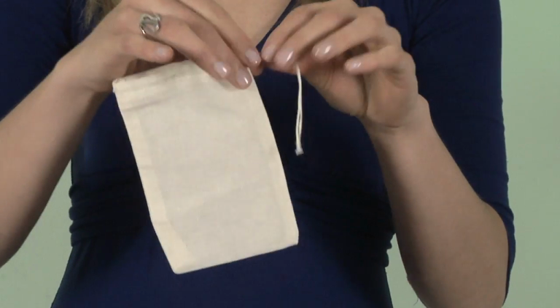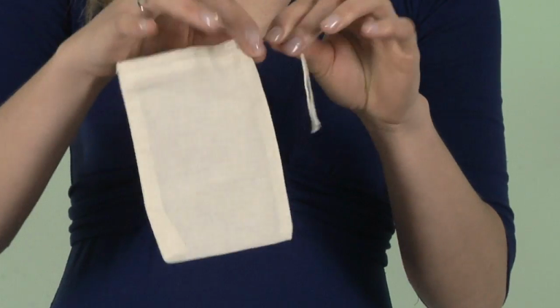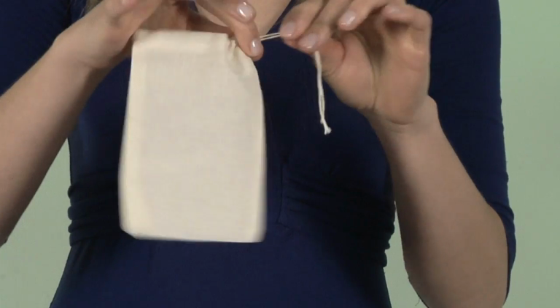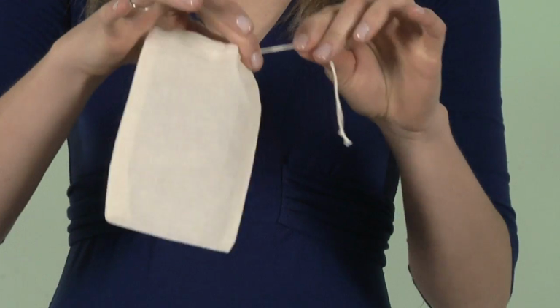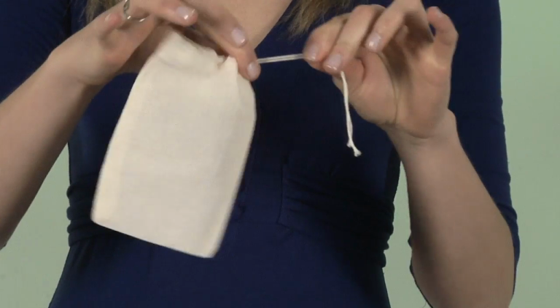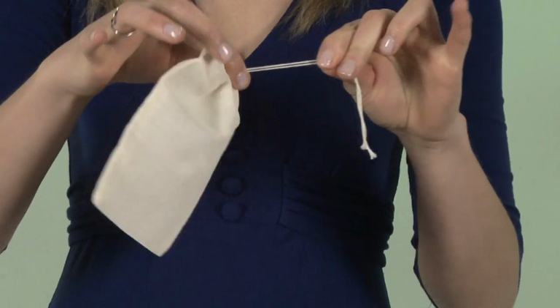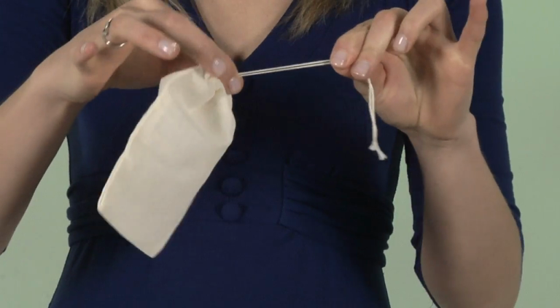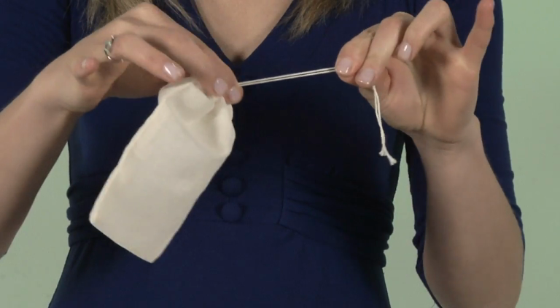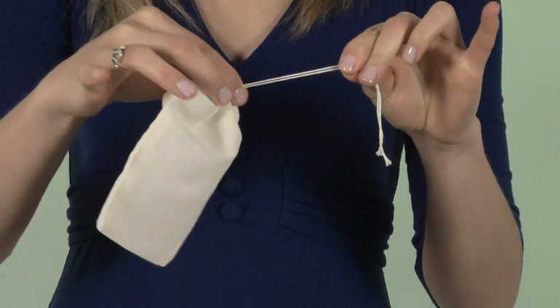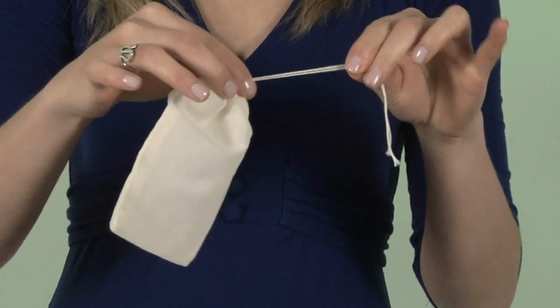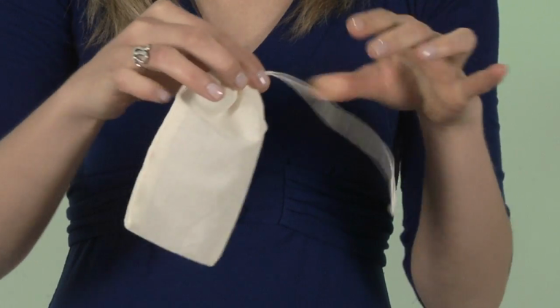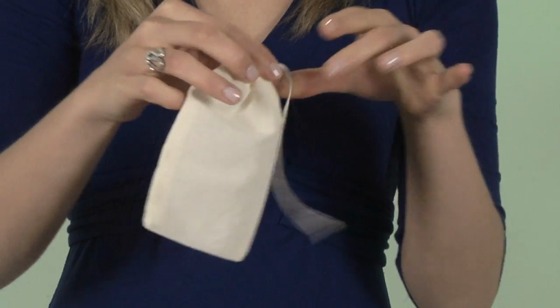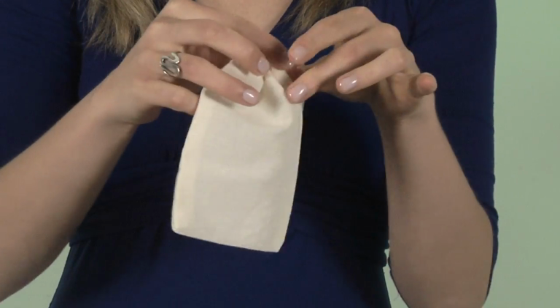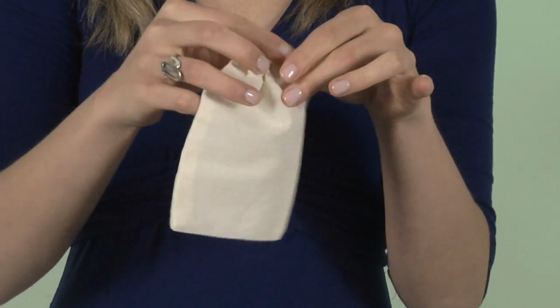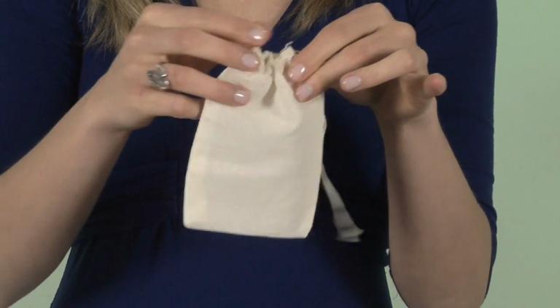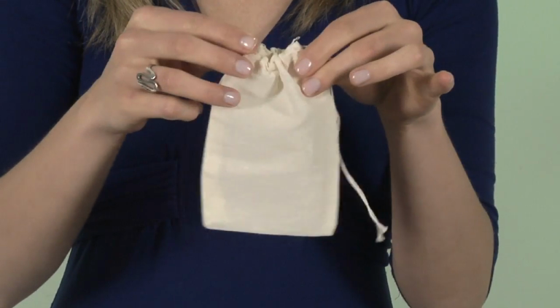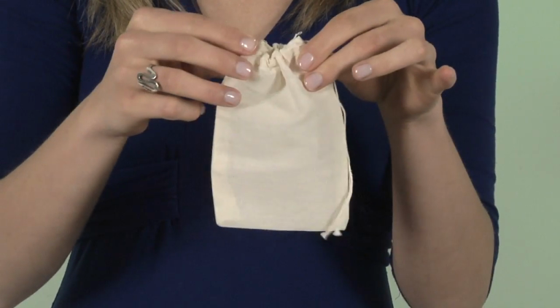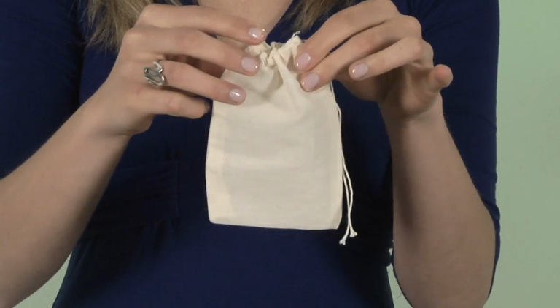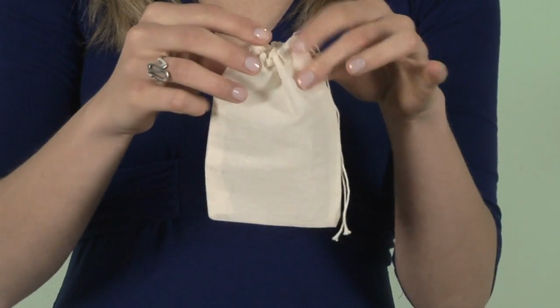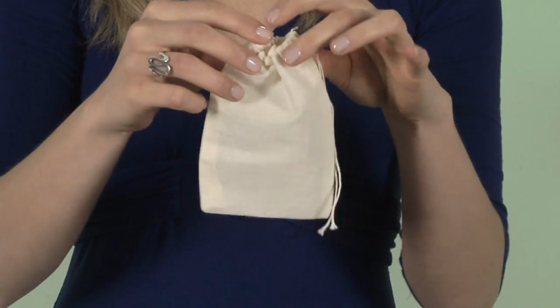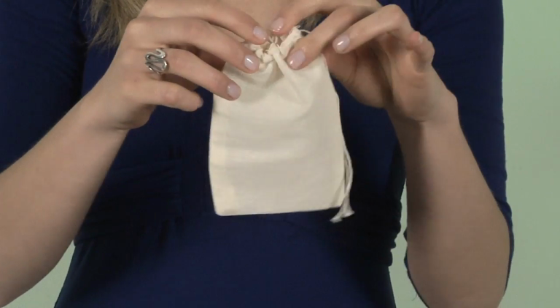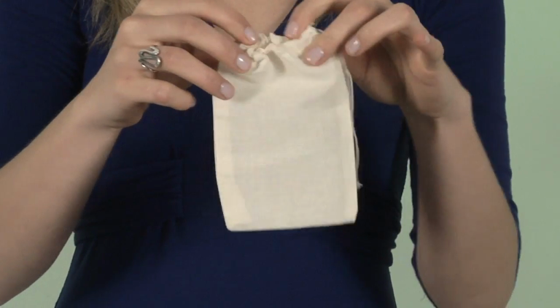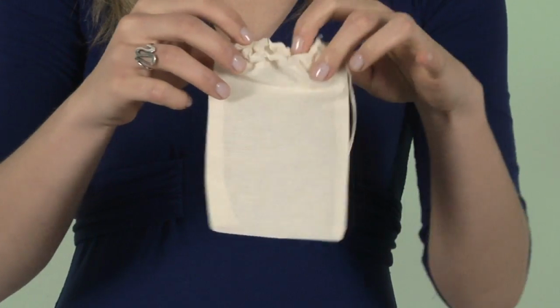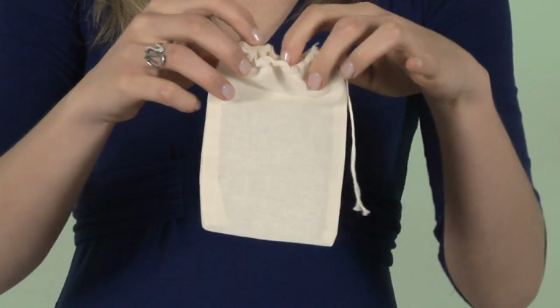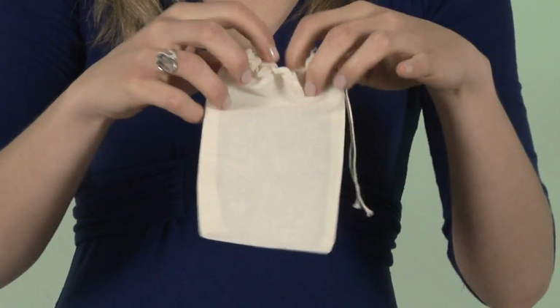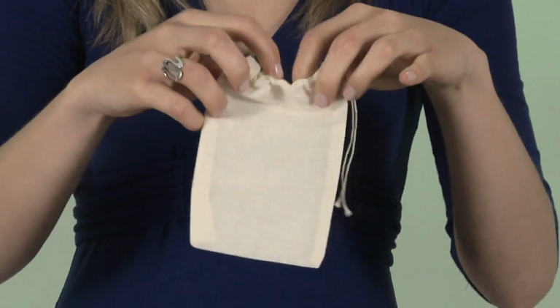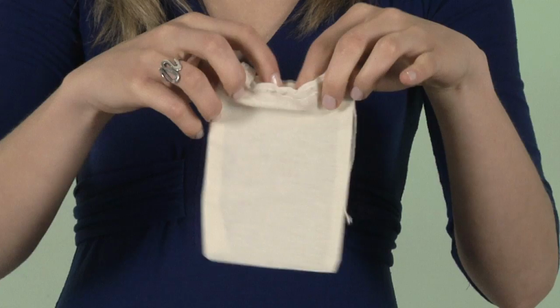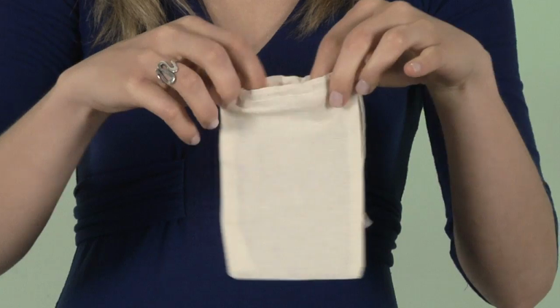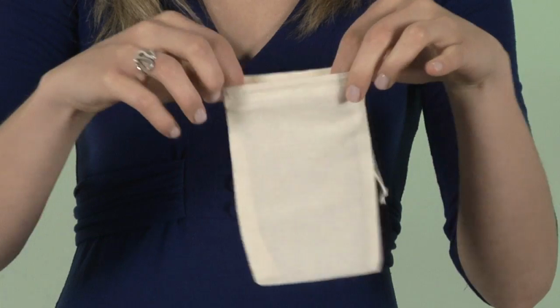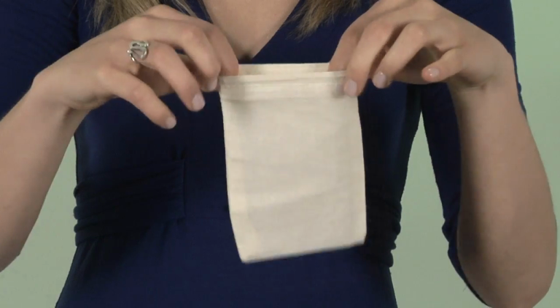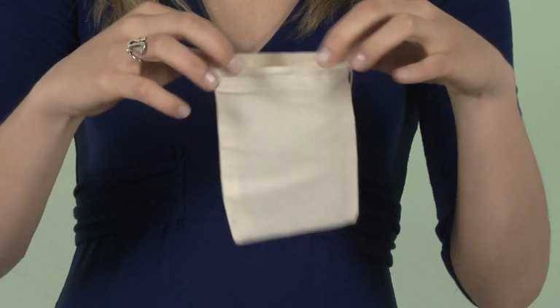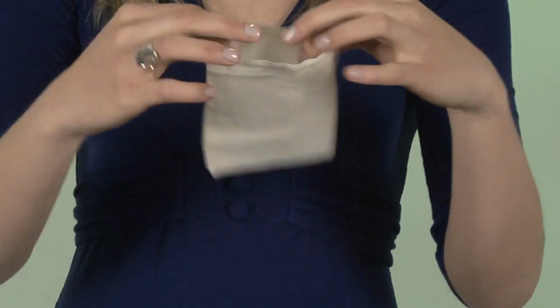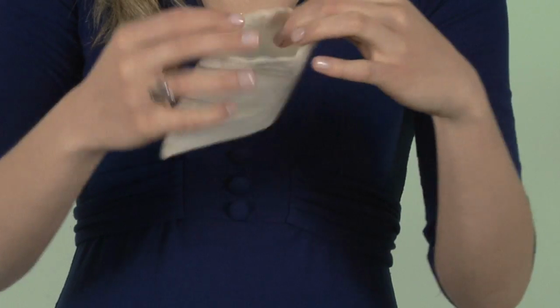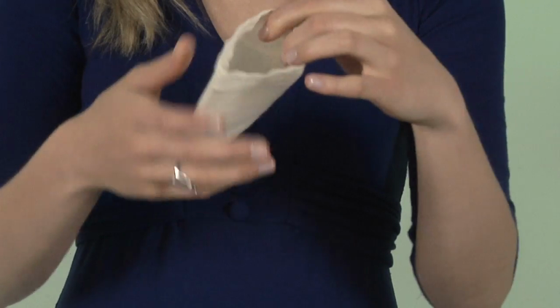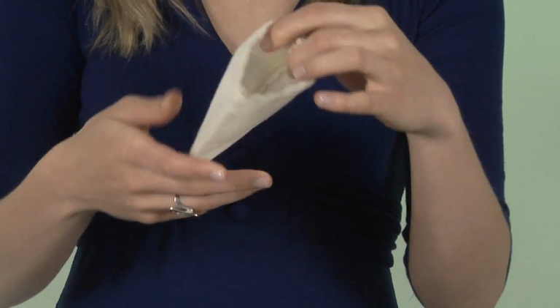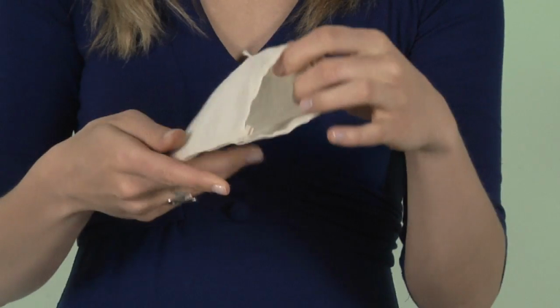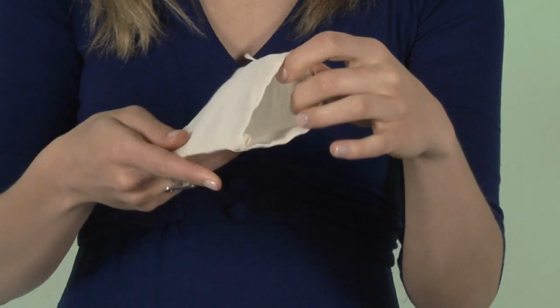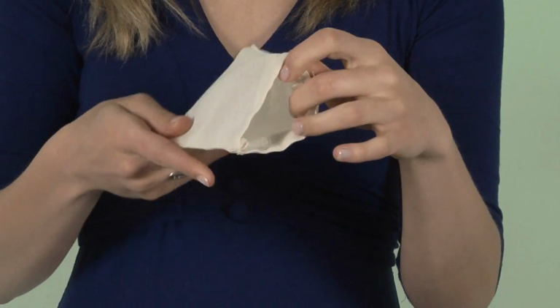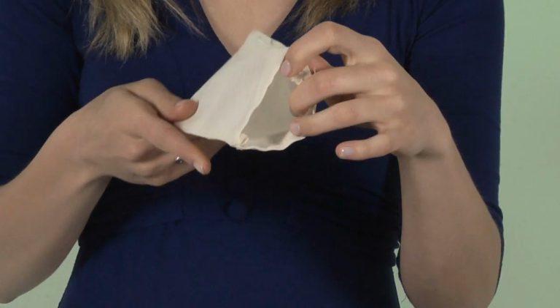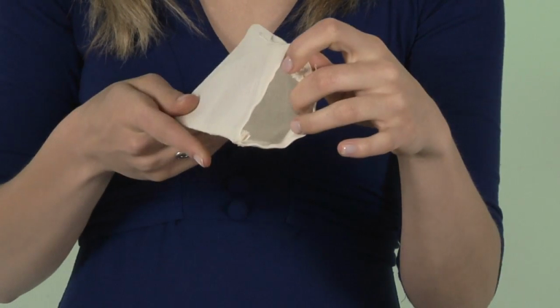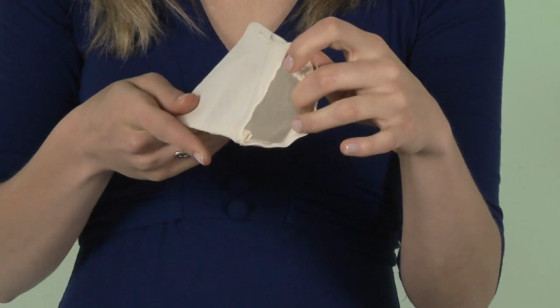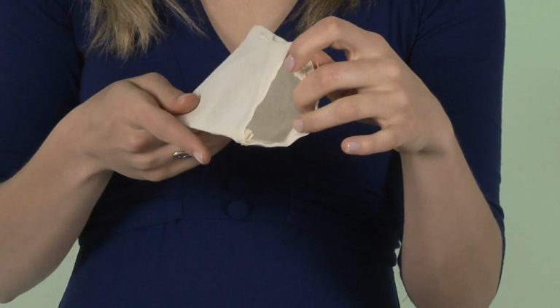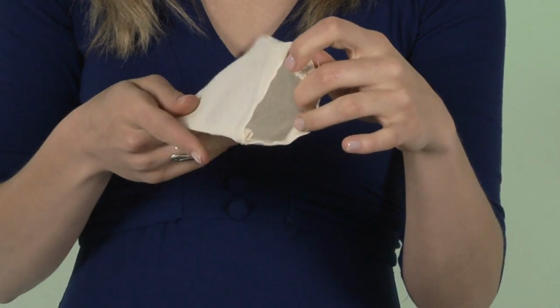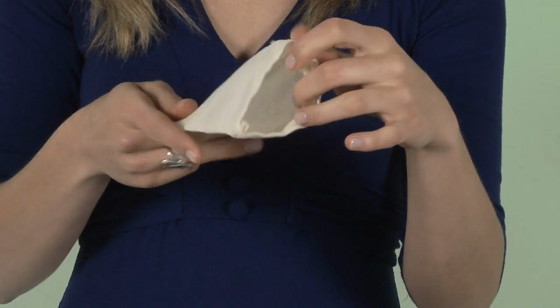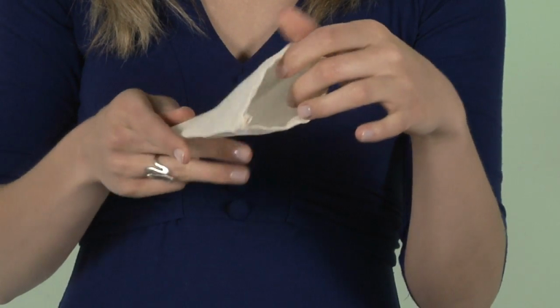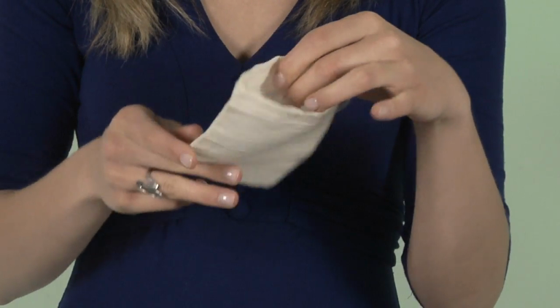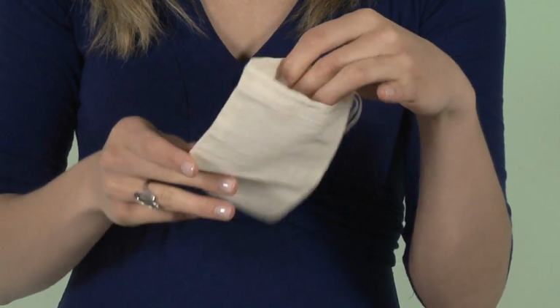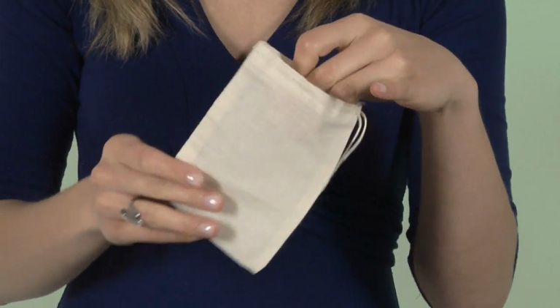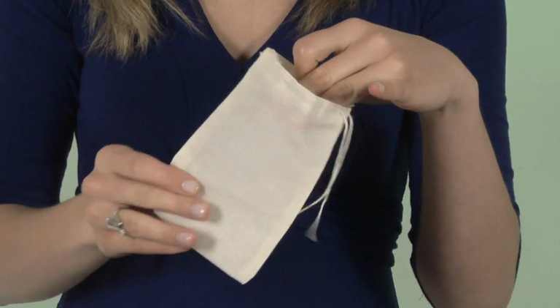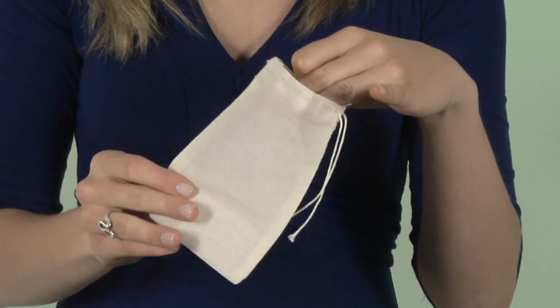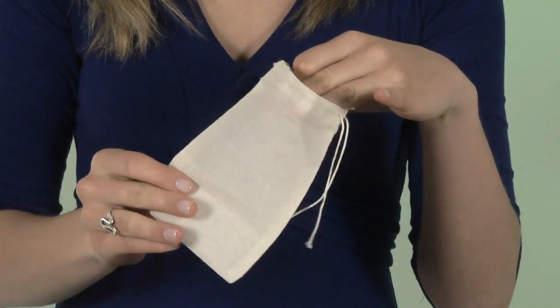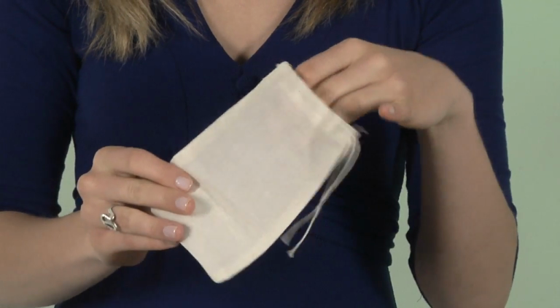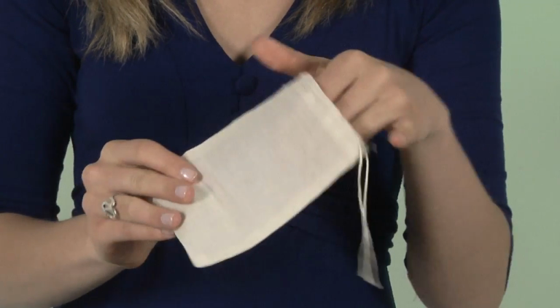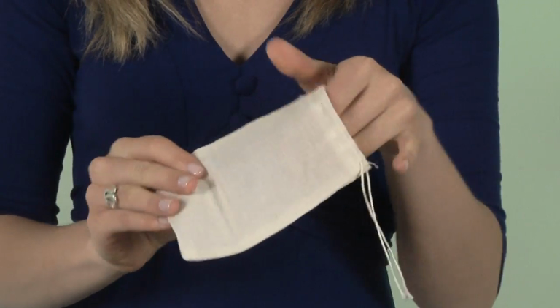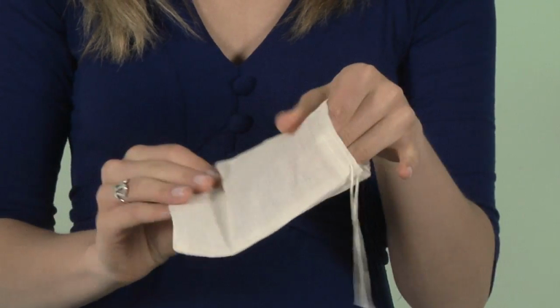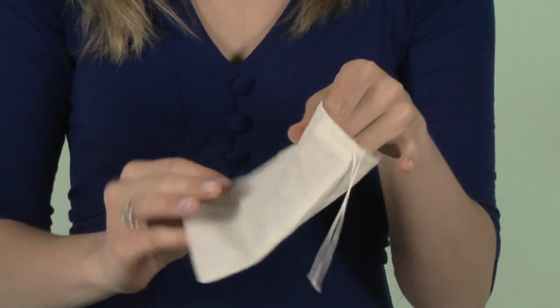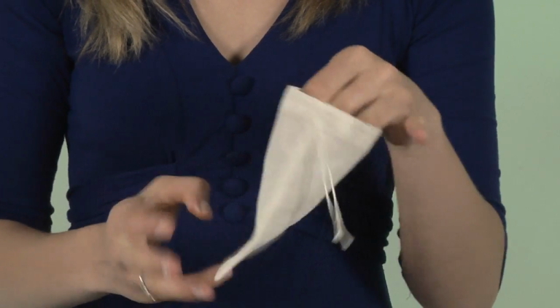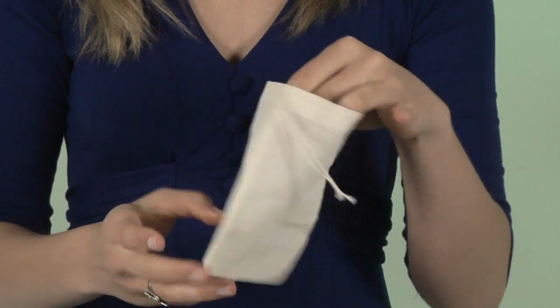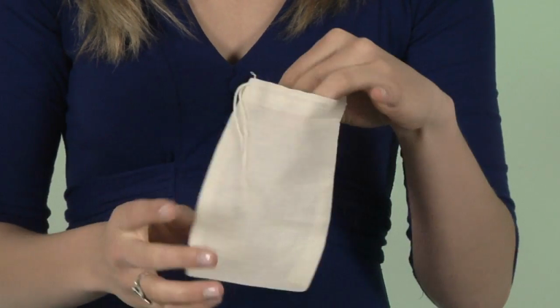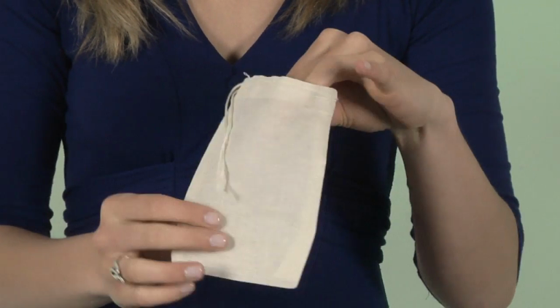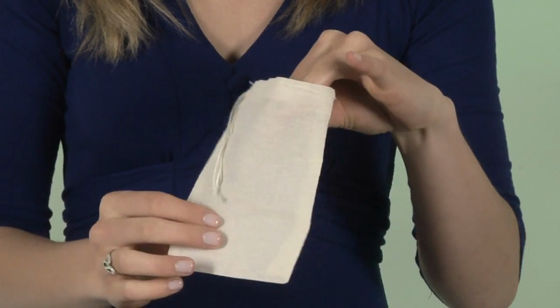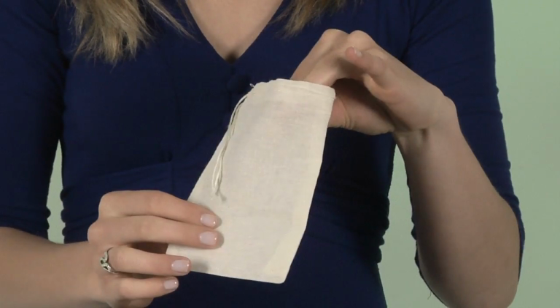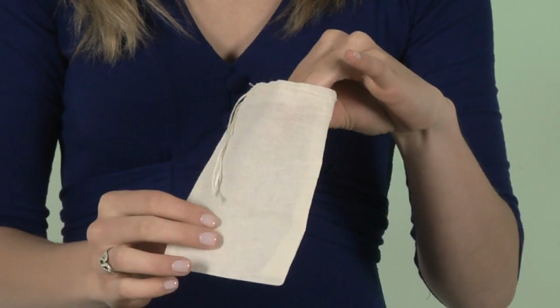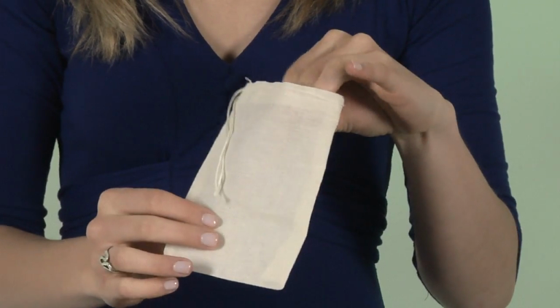When brewing and infusing, be sure to underfill the herb bag in order to accommodate the expansion of dried herbs when soaked.